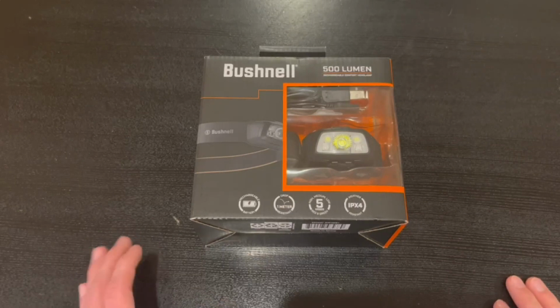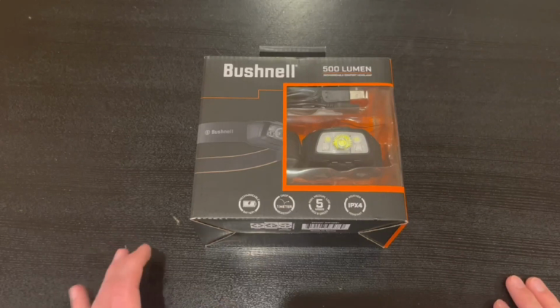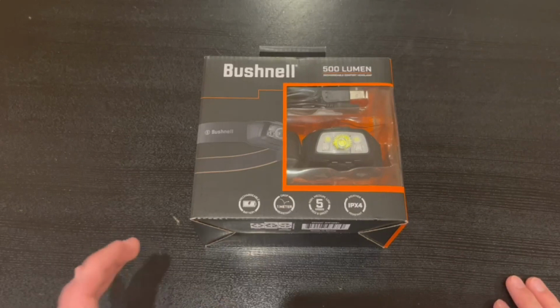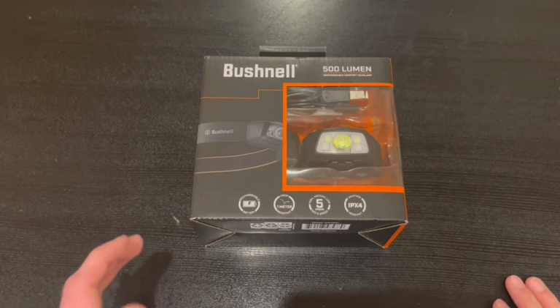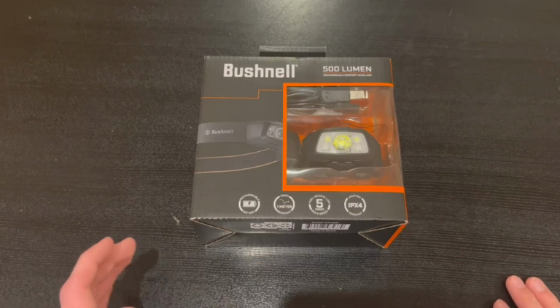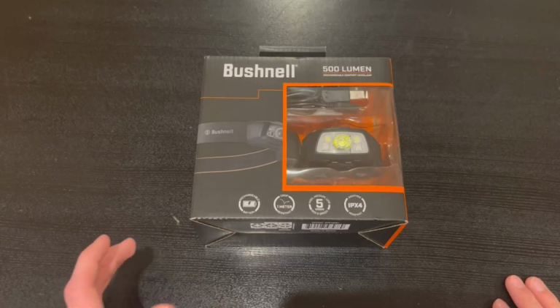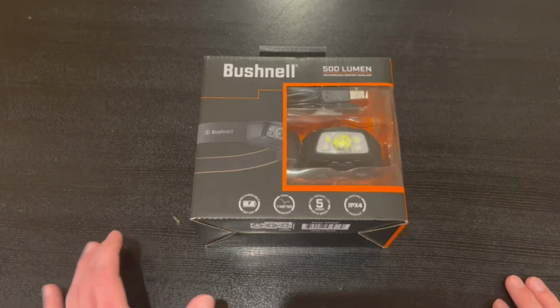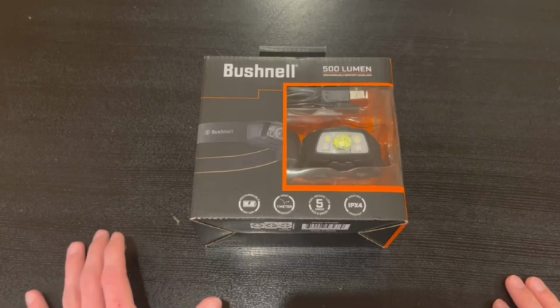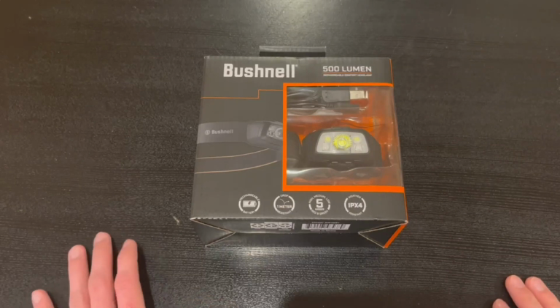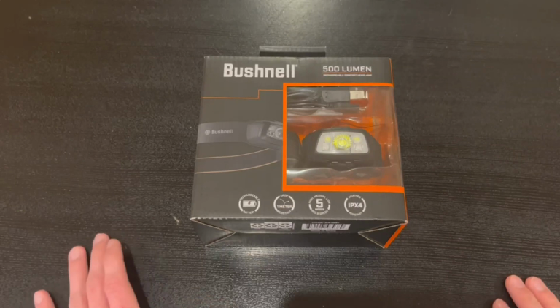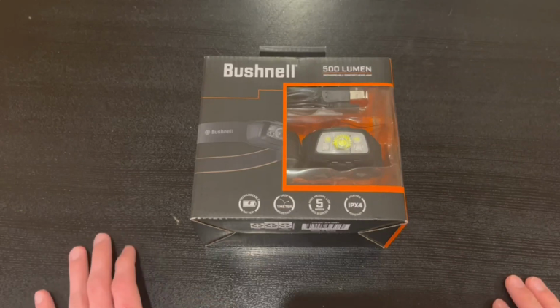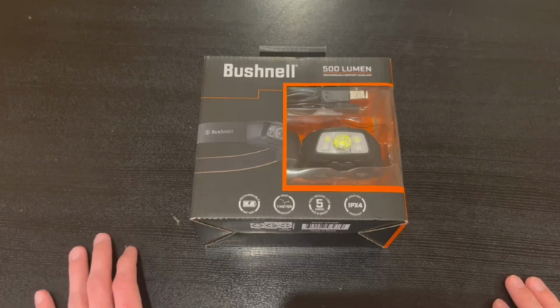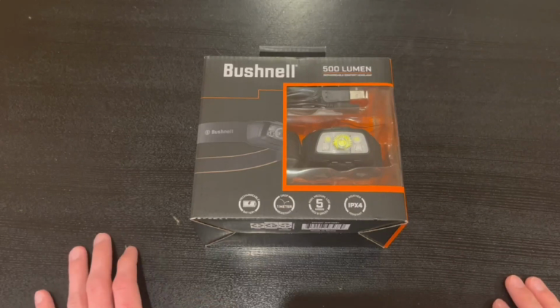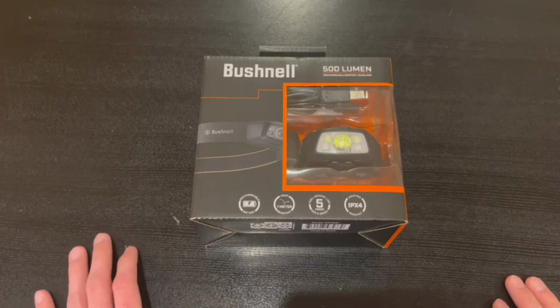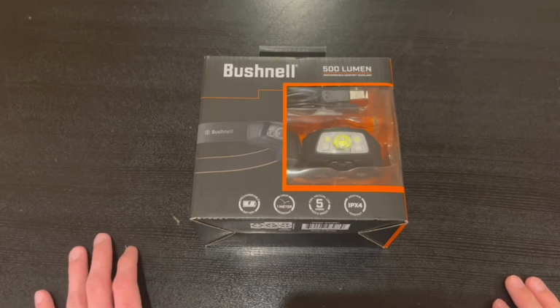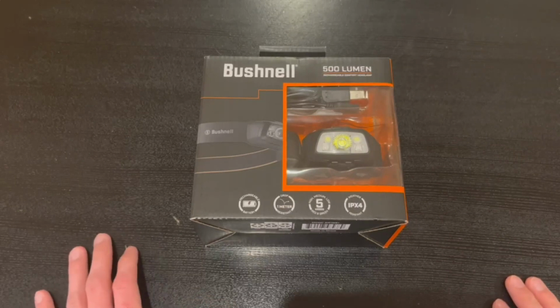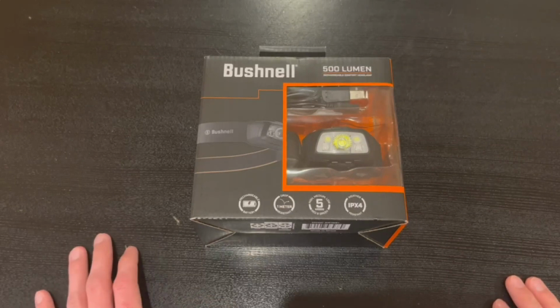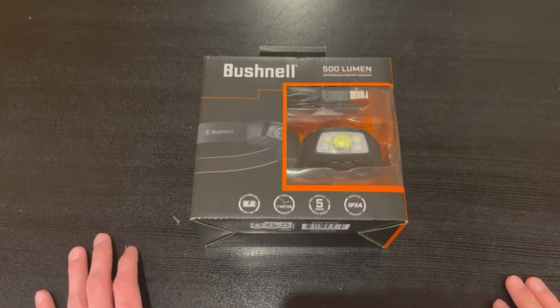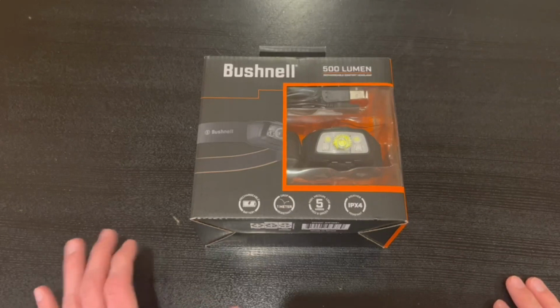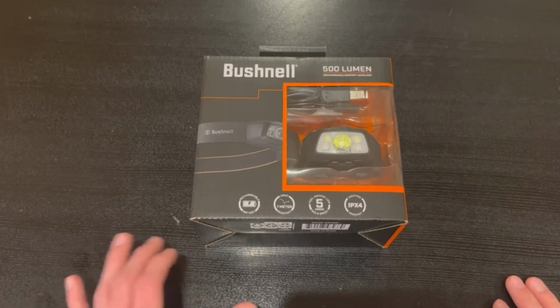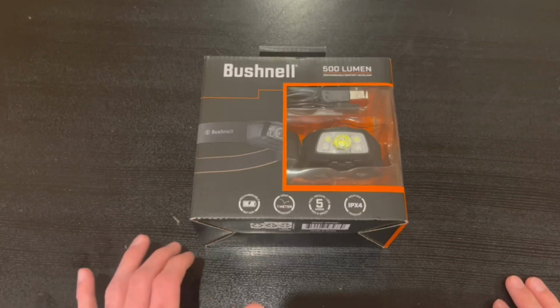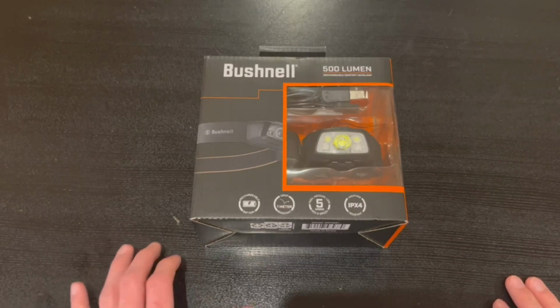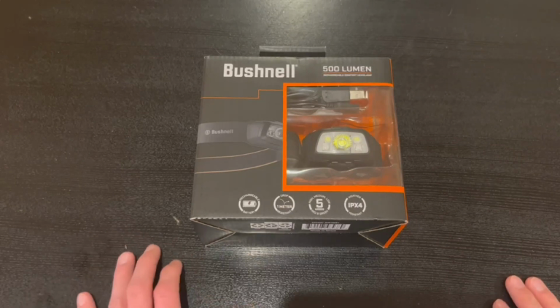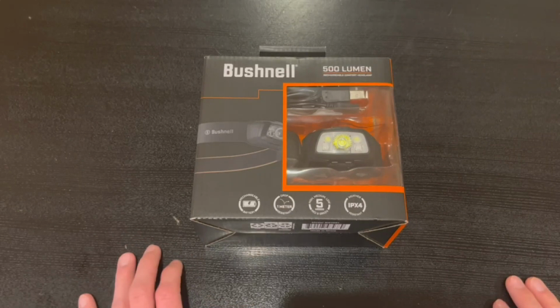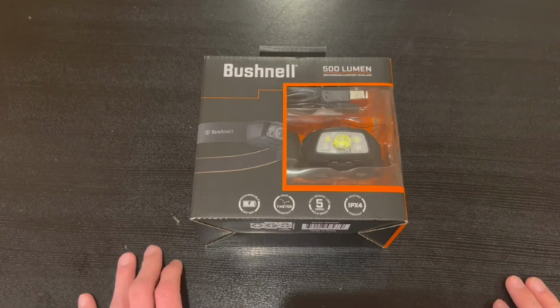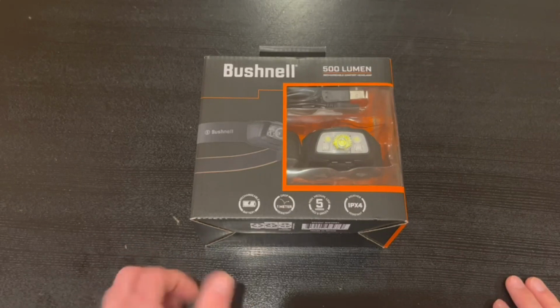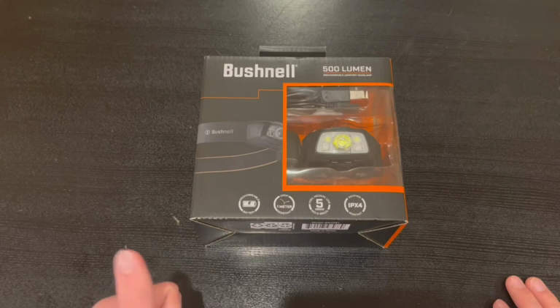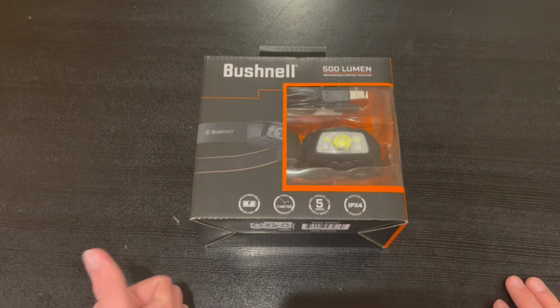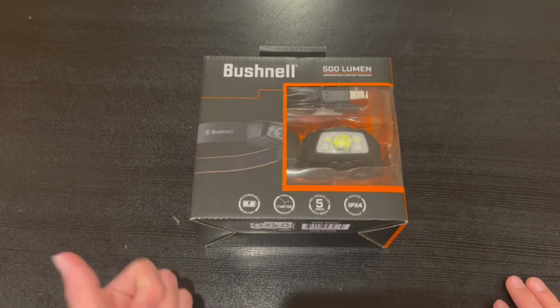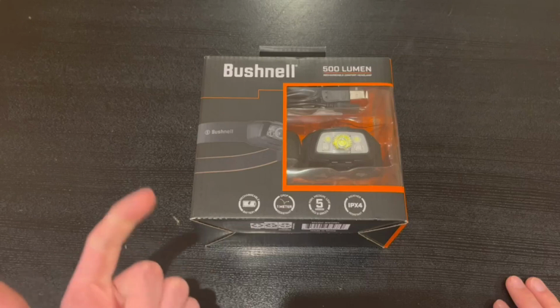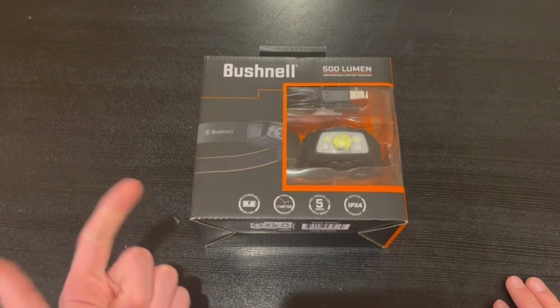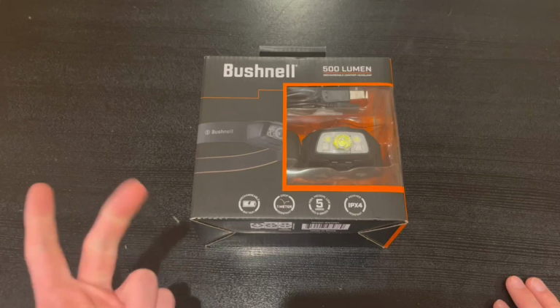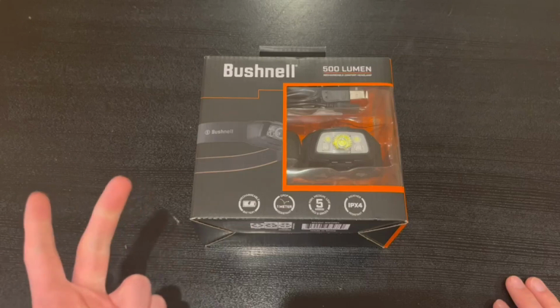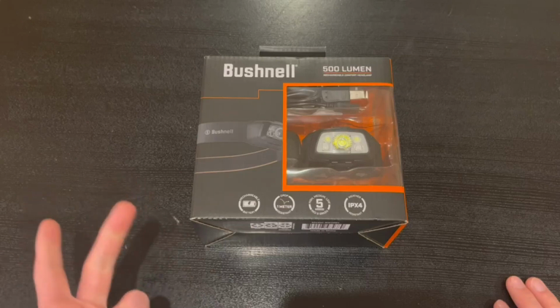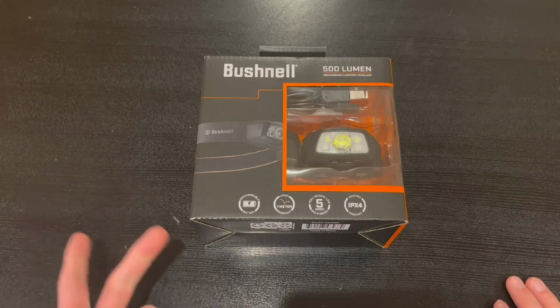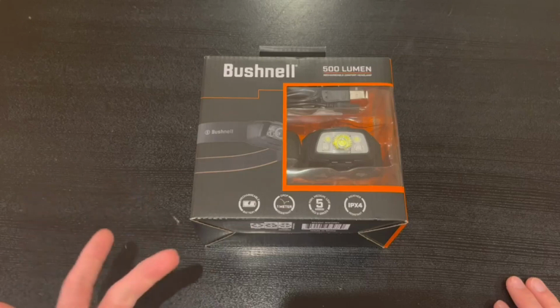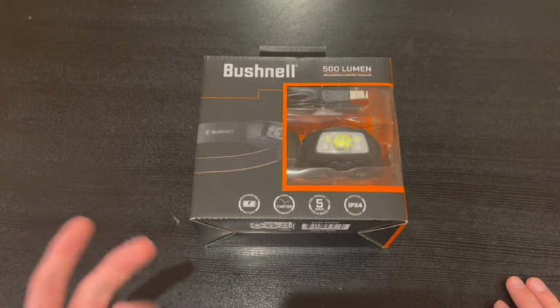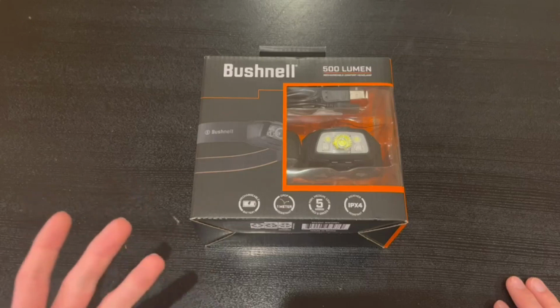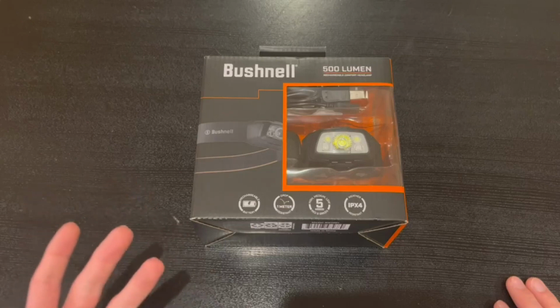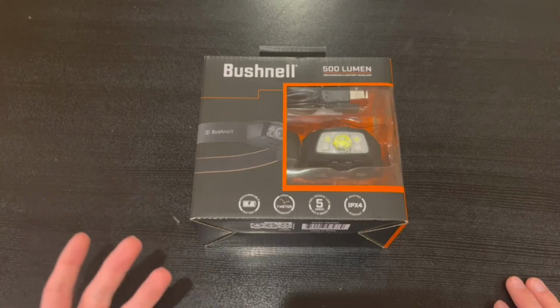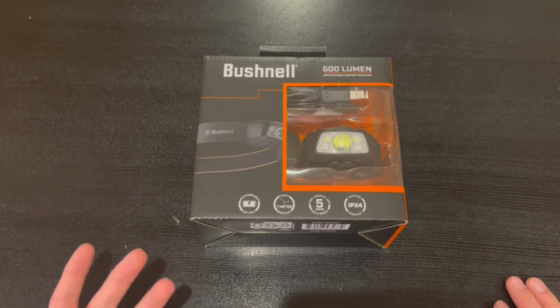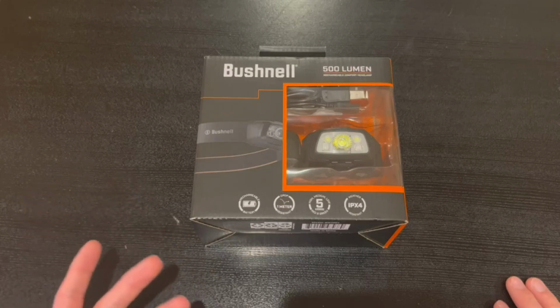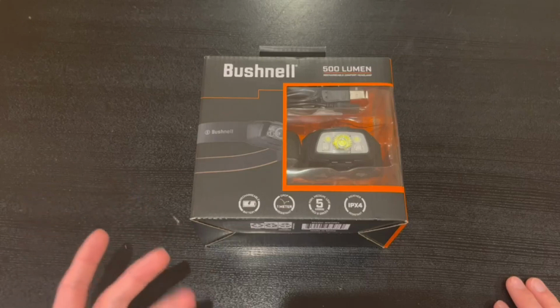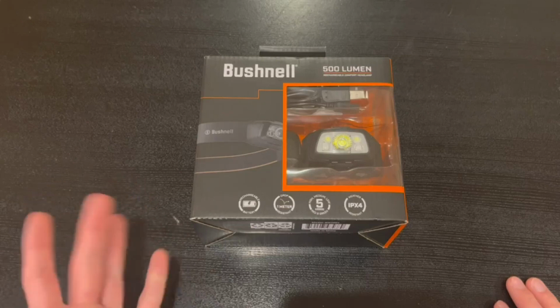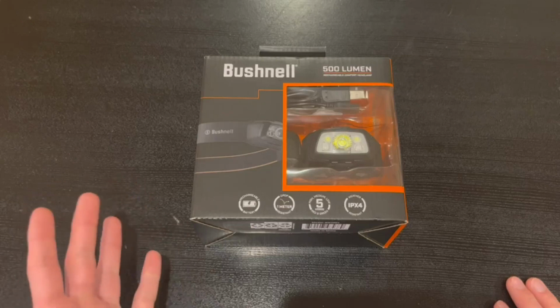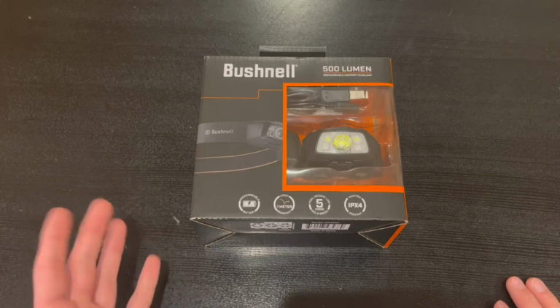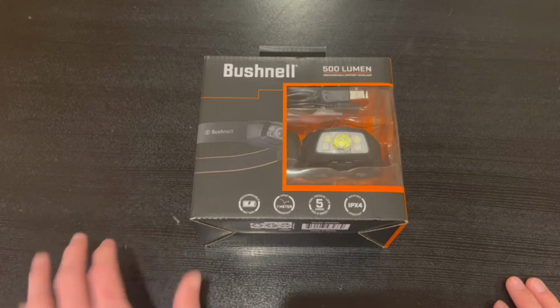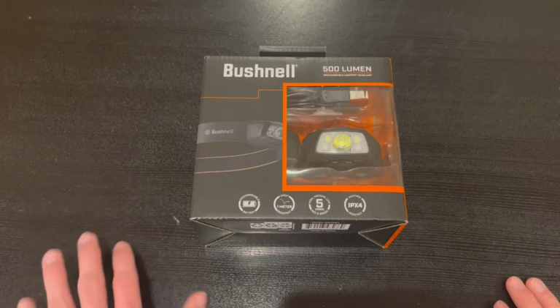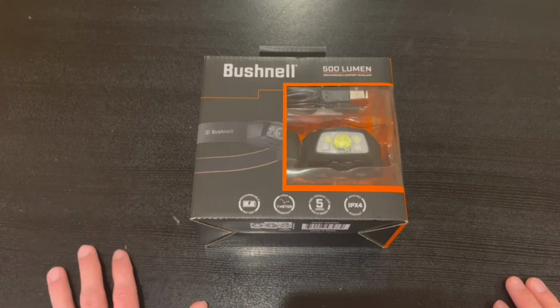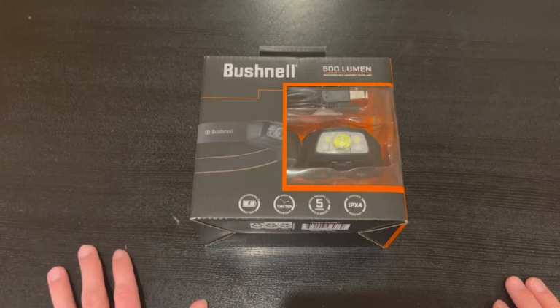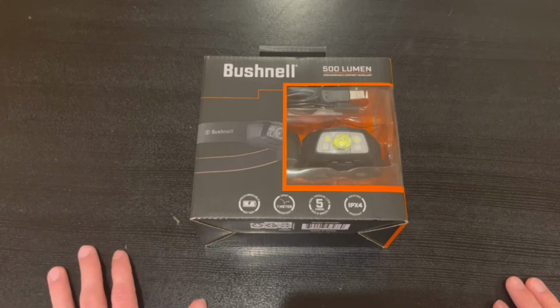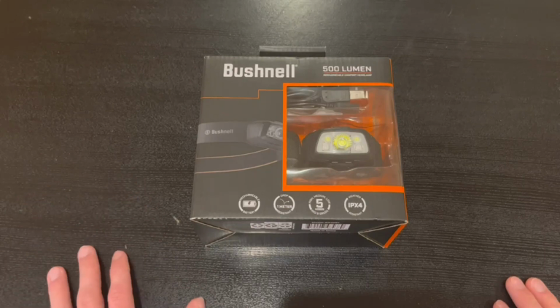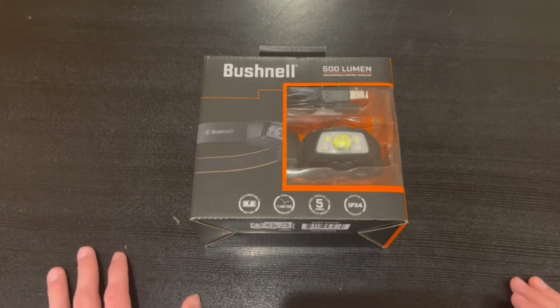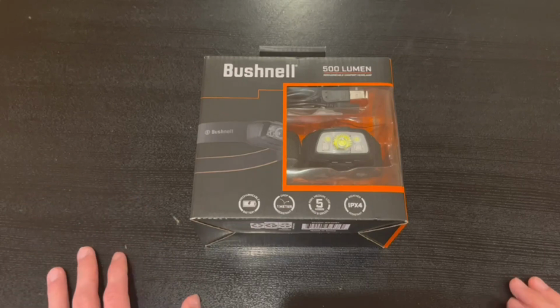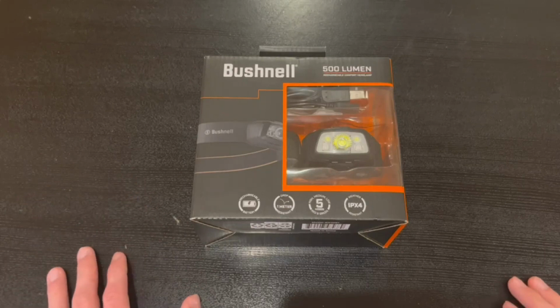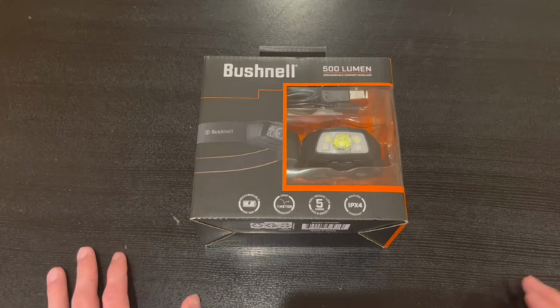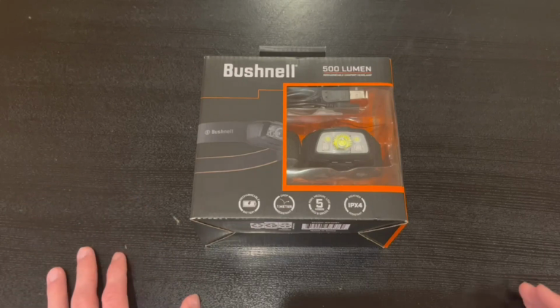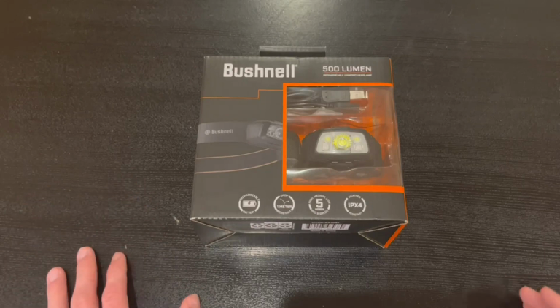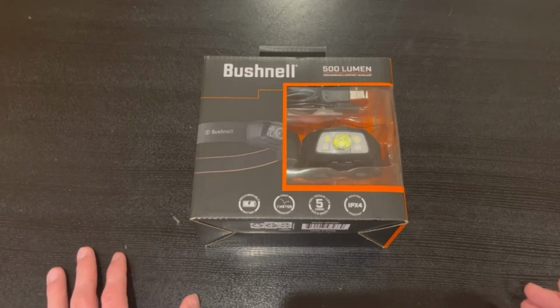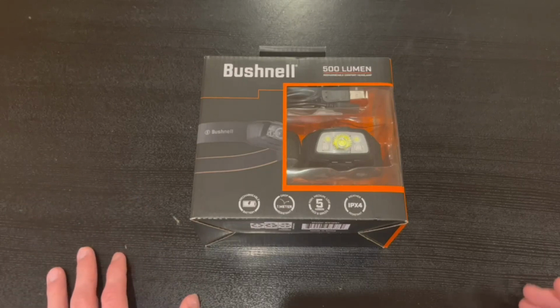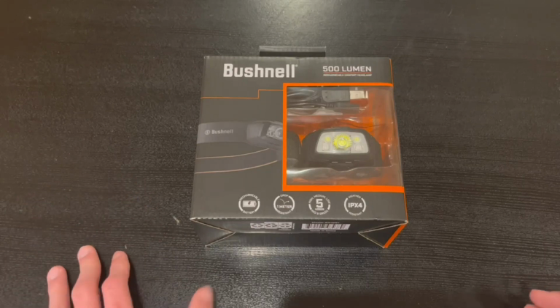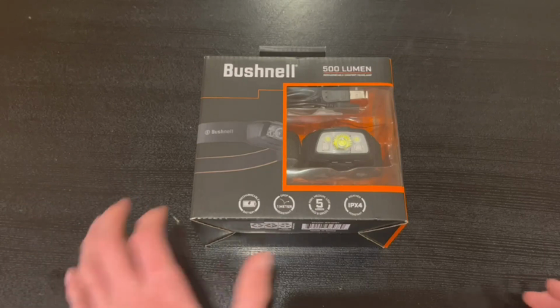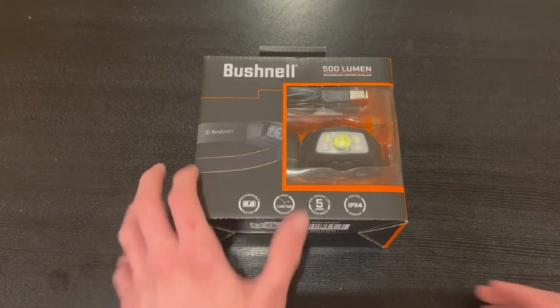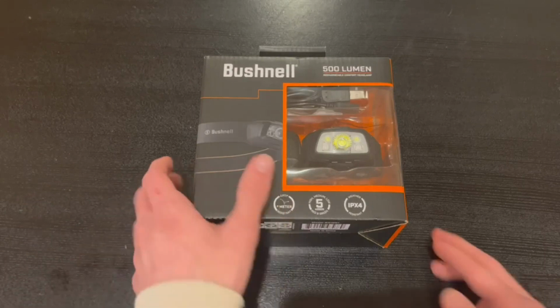It is one meter drop resistant and it has five modes, which are high, medium, low, a red light, and a green light. It is also weather resistant.